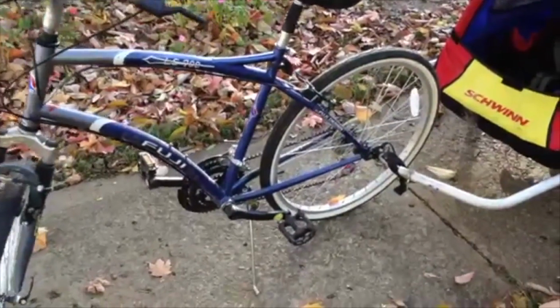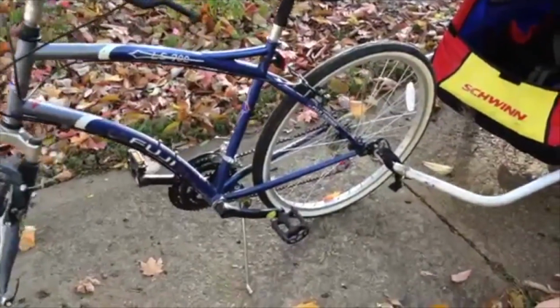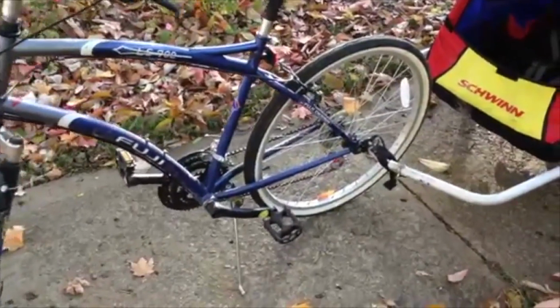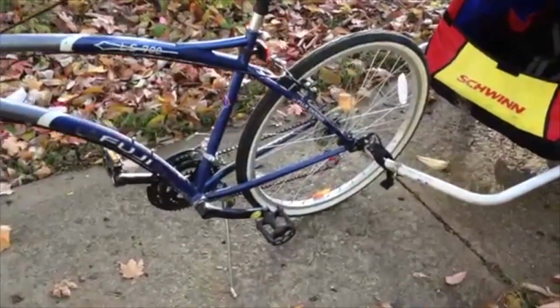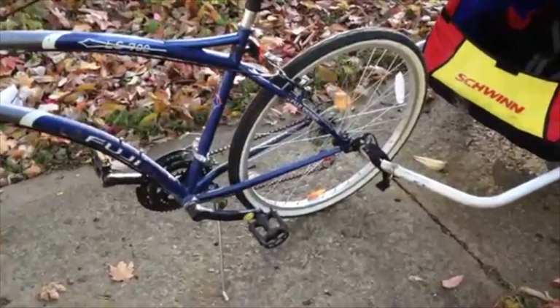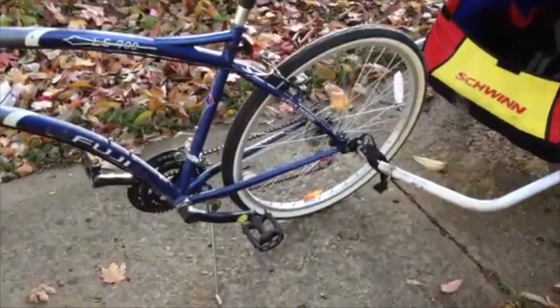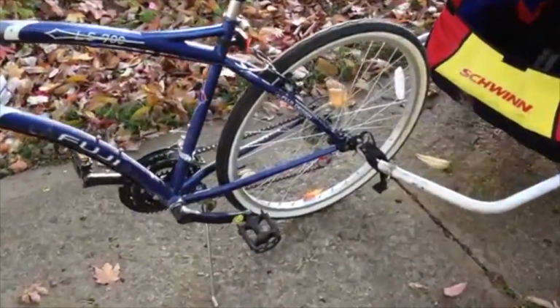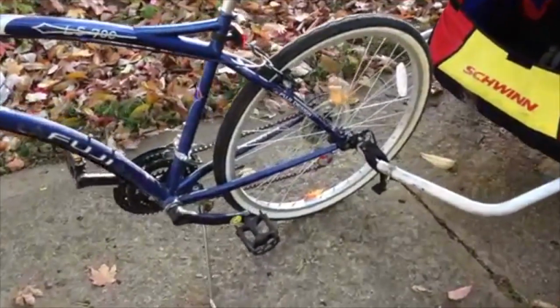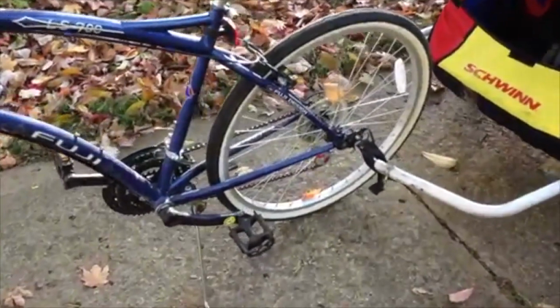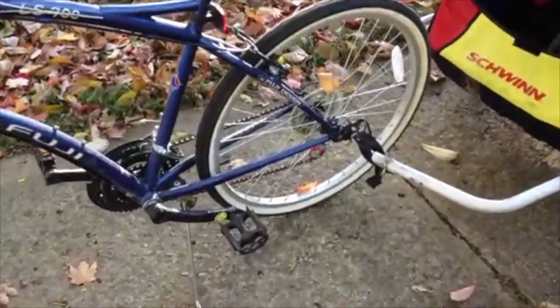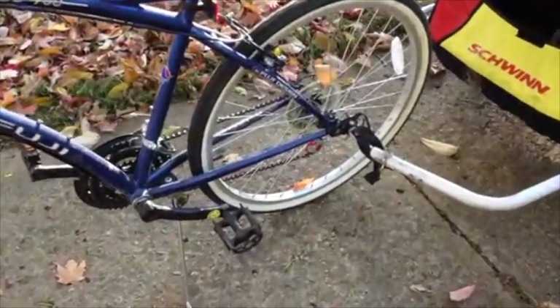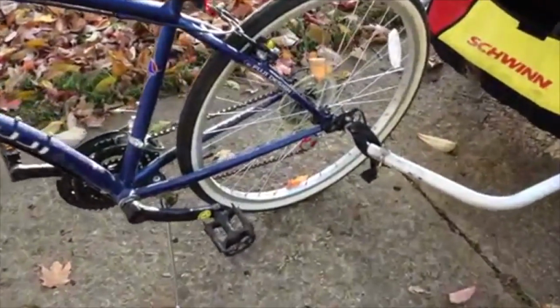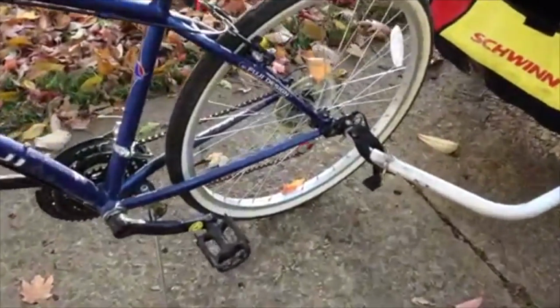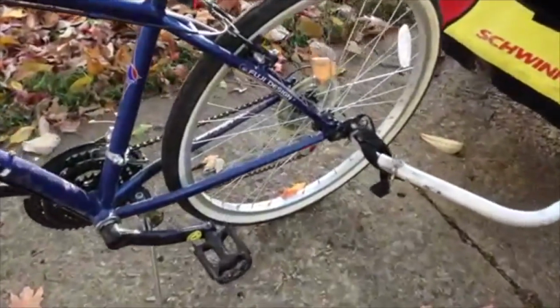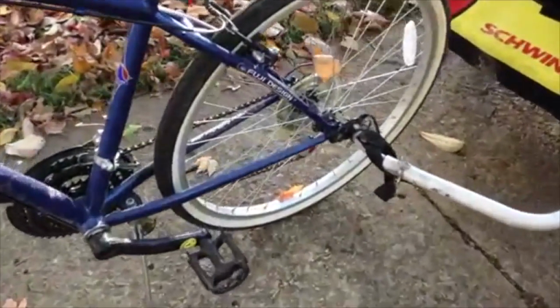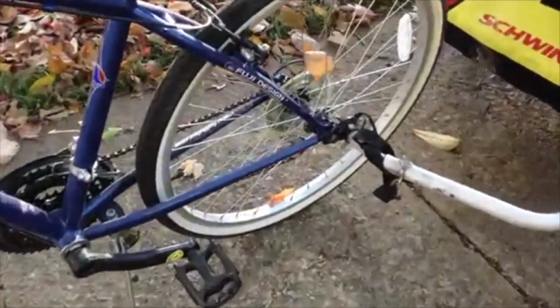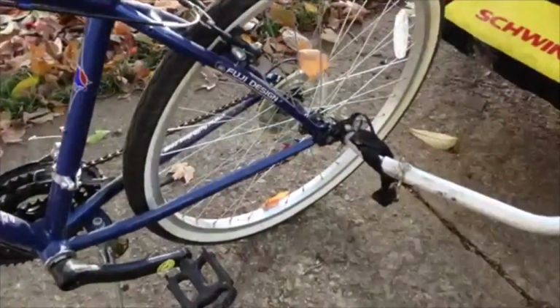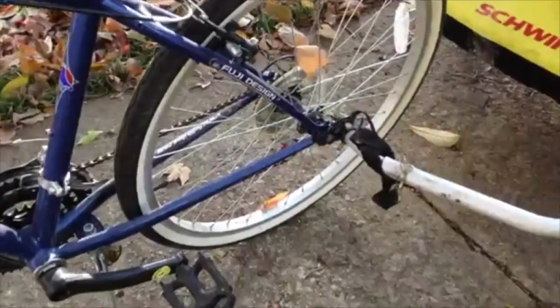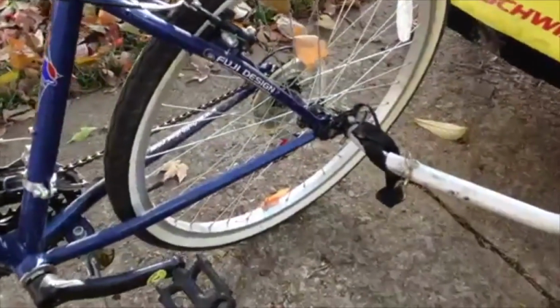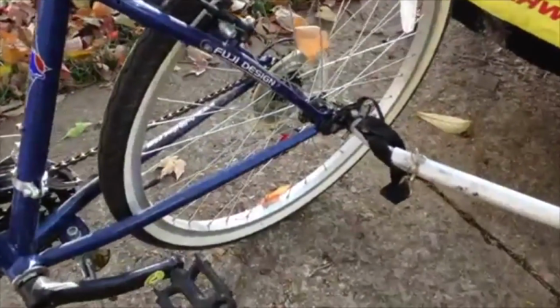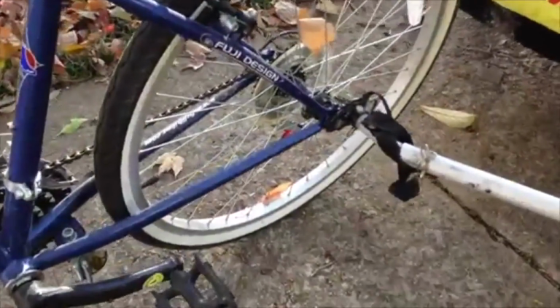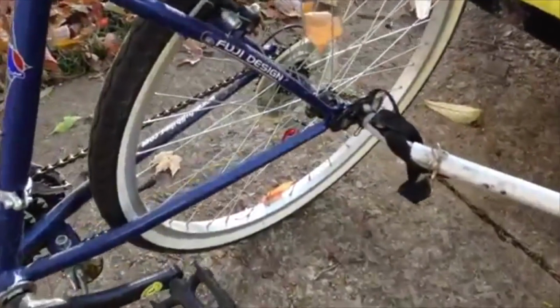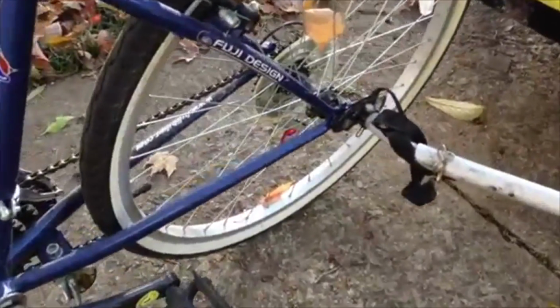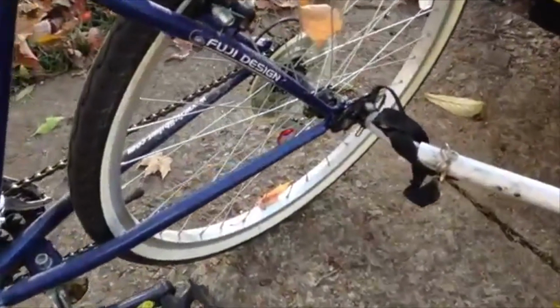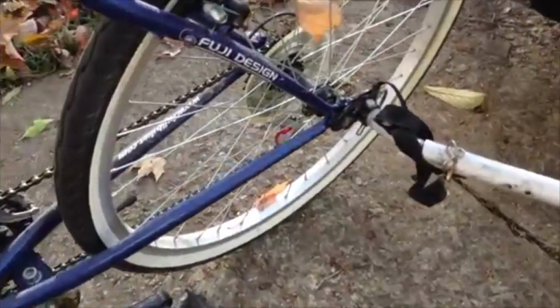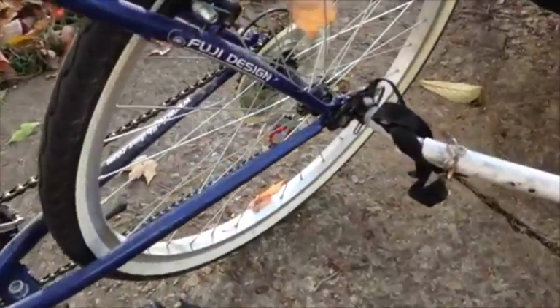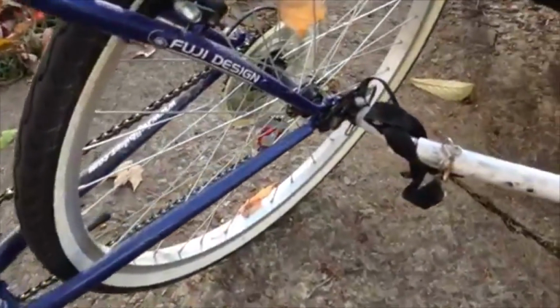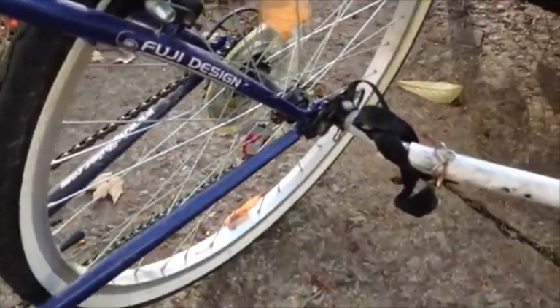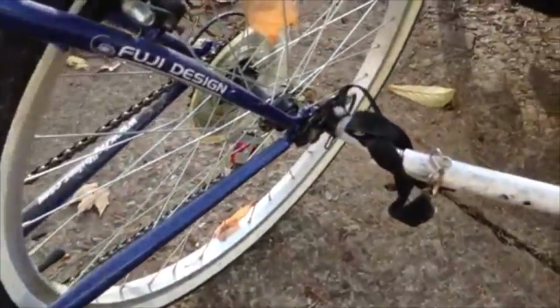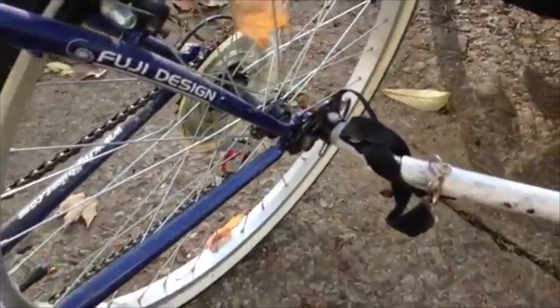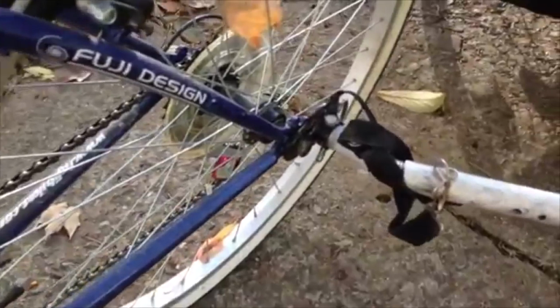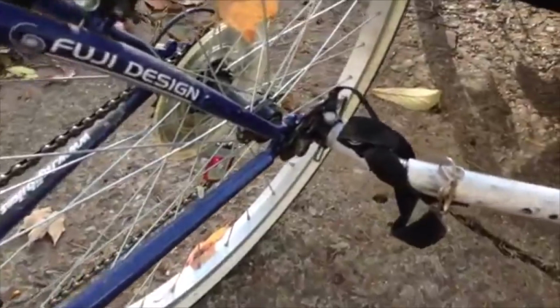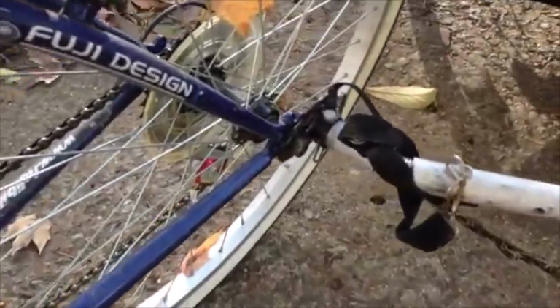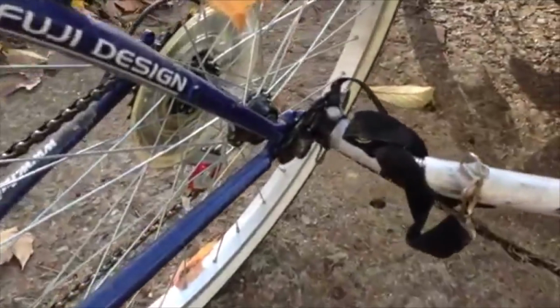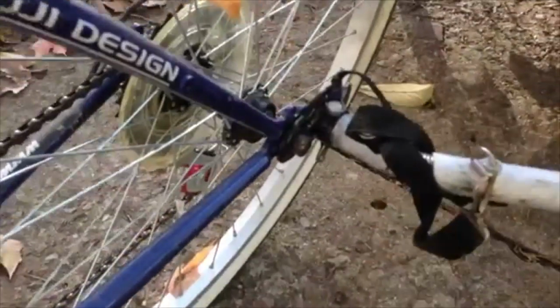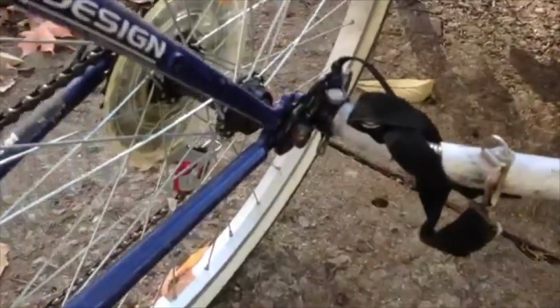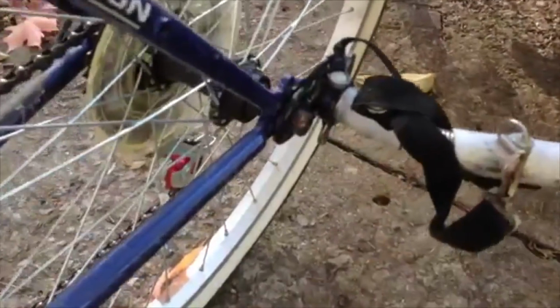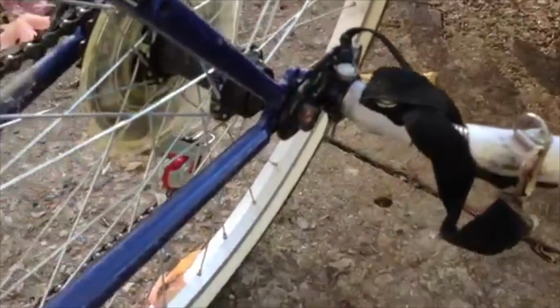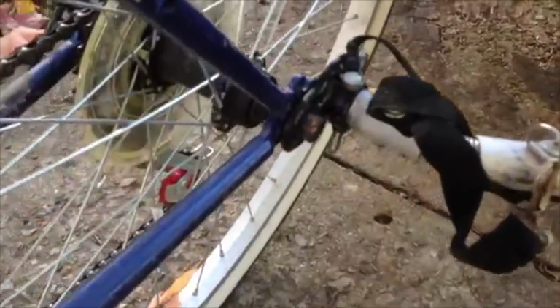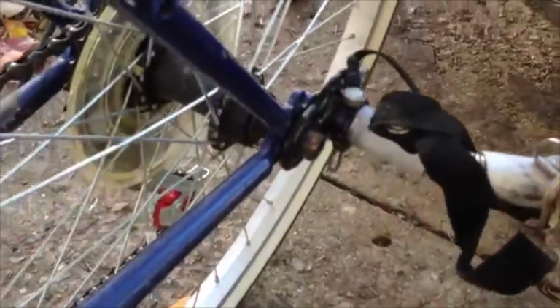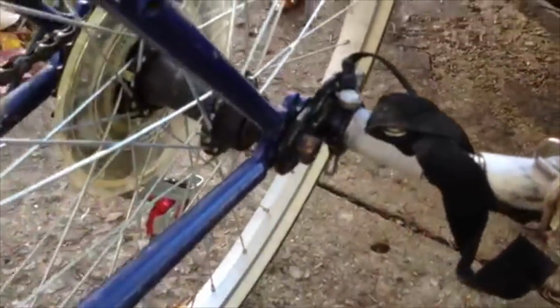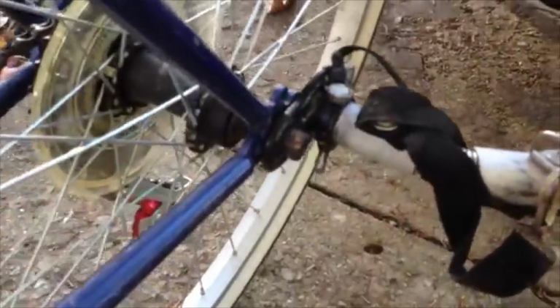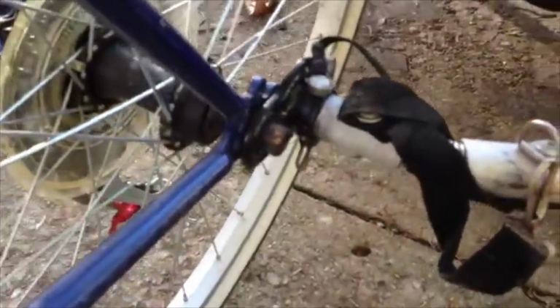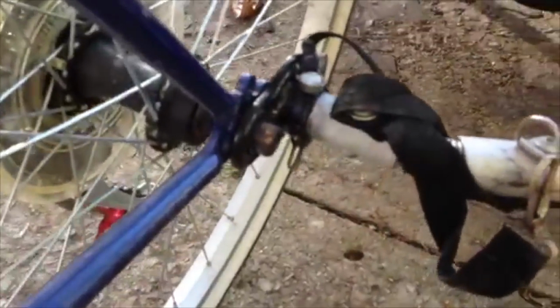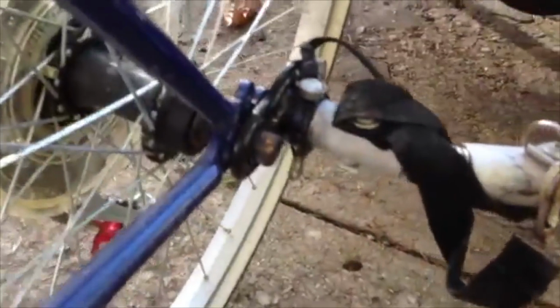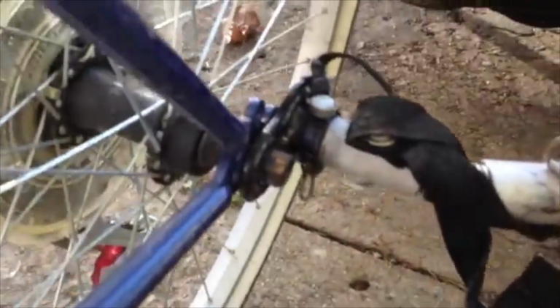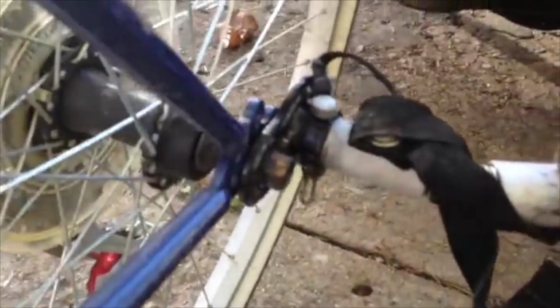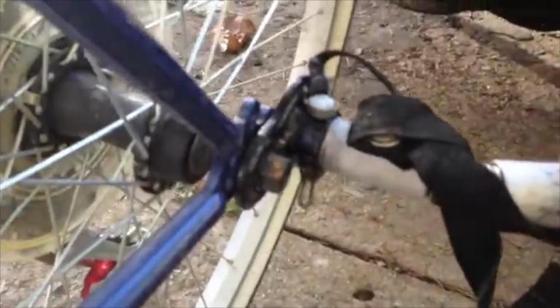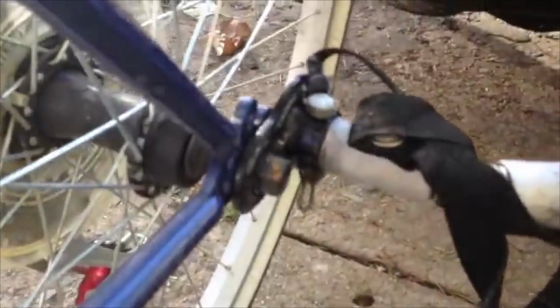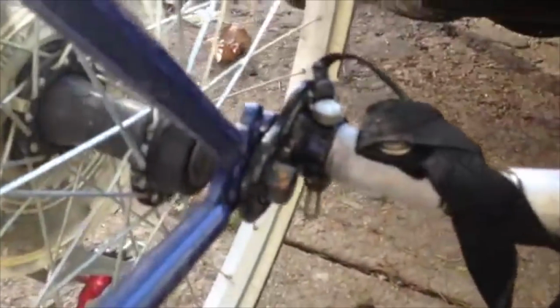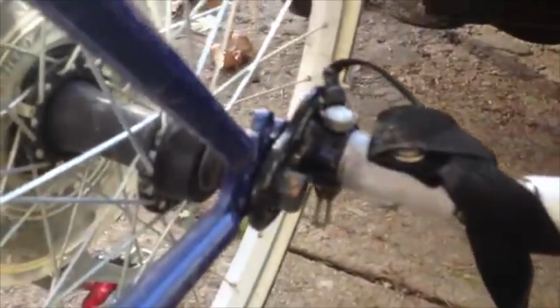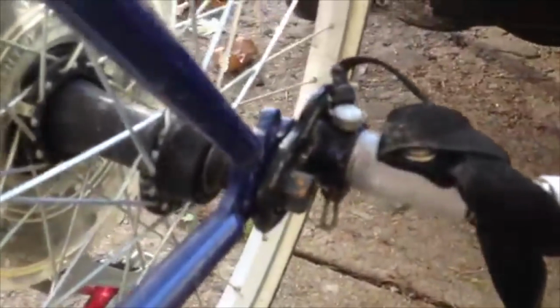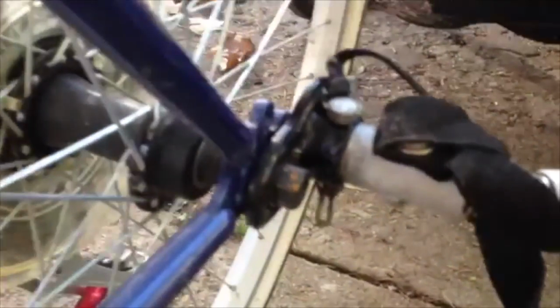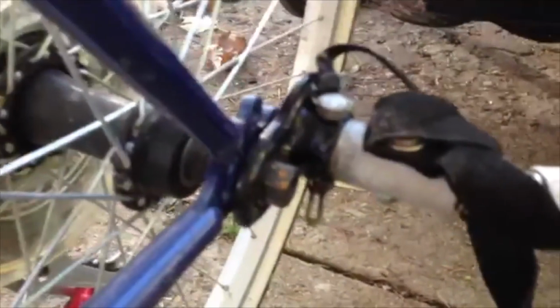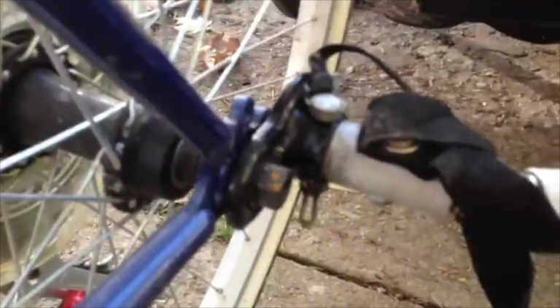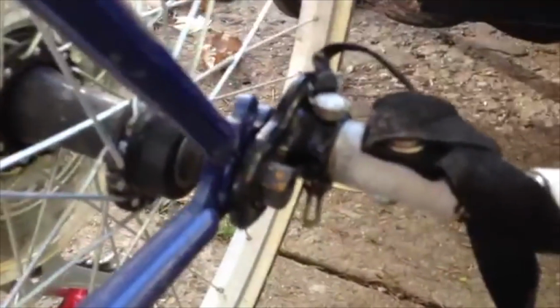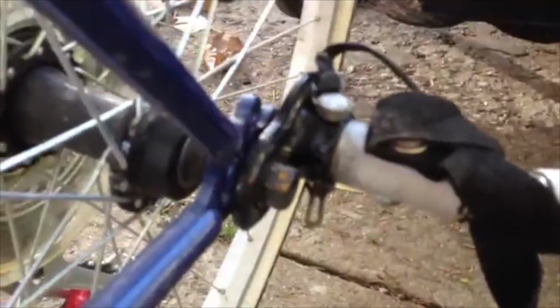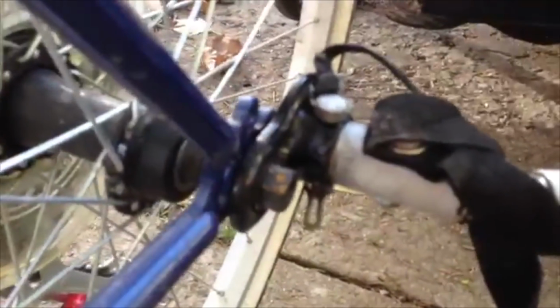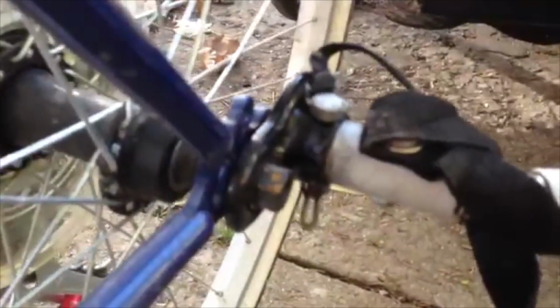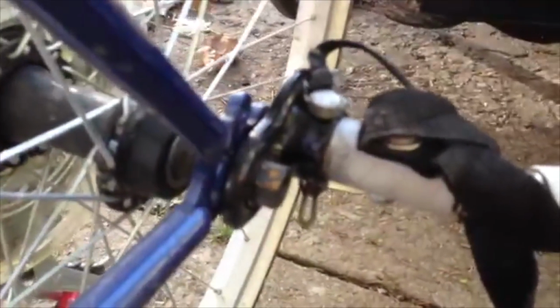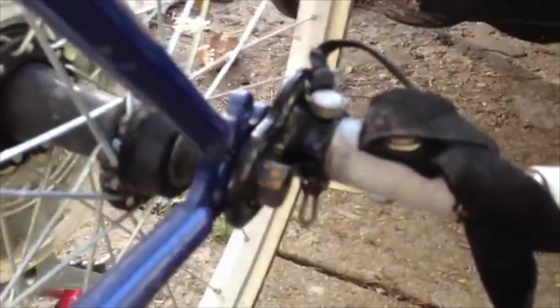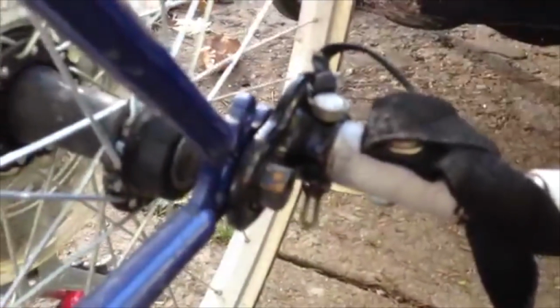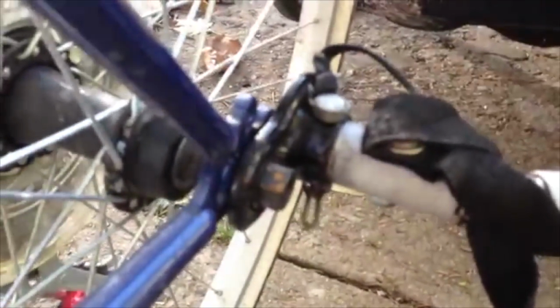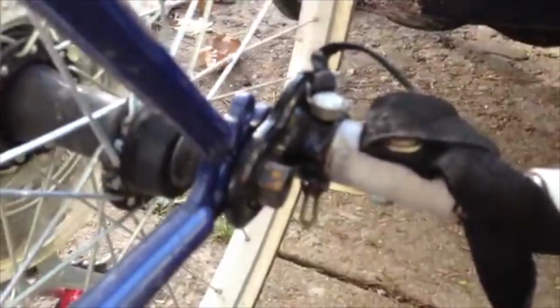It clips right onto the bike, and here you can see the bolt that's holding it on.